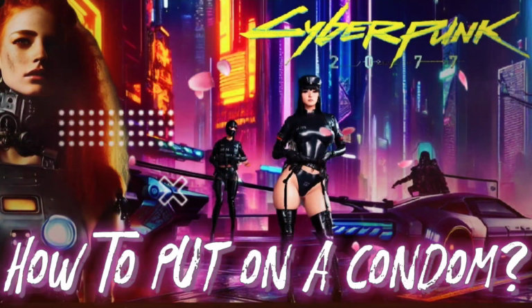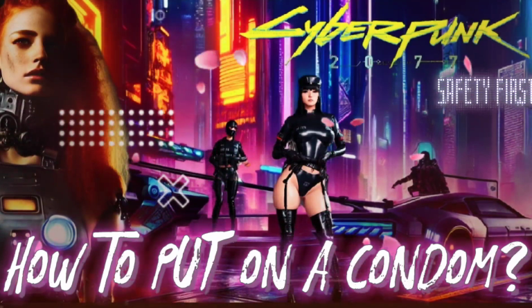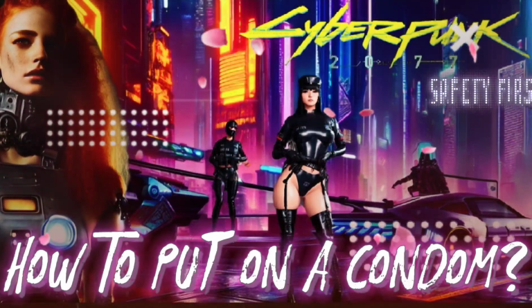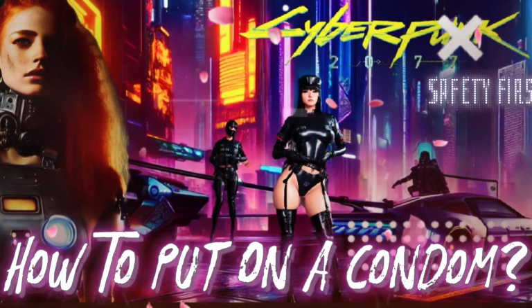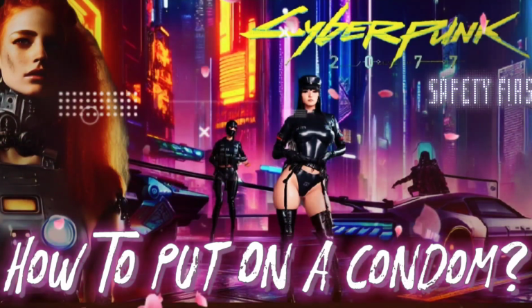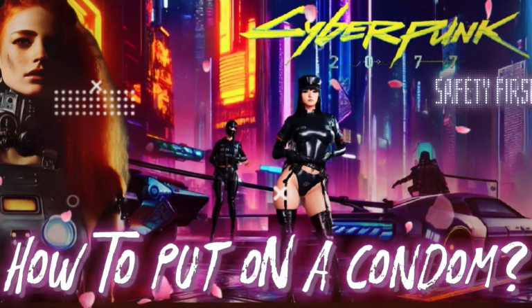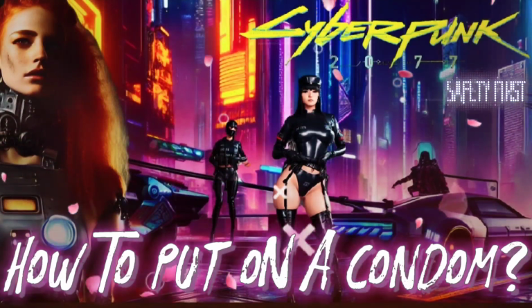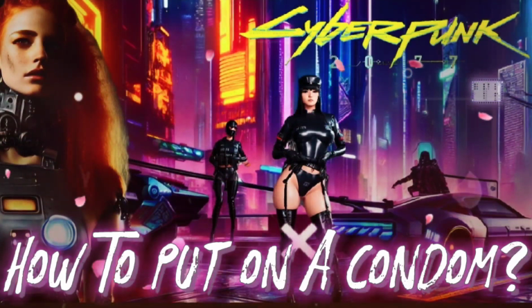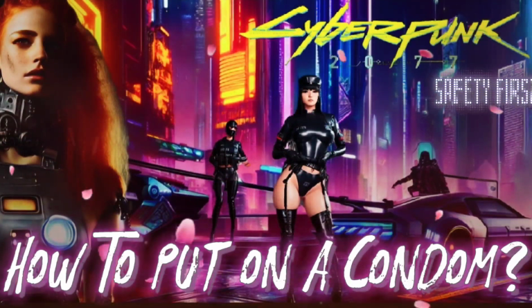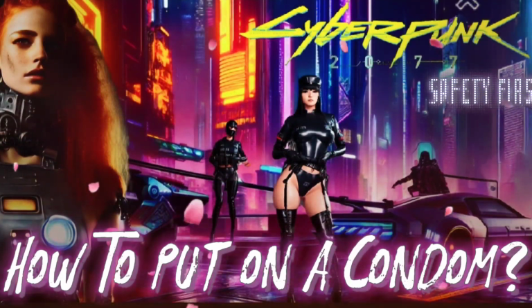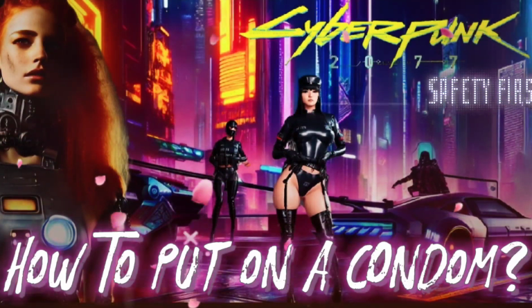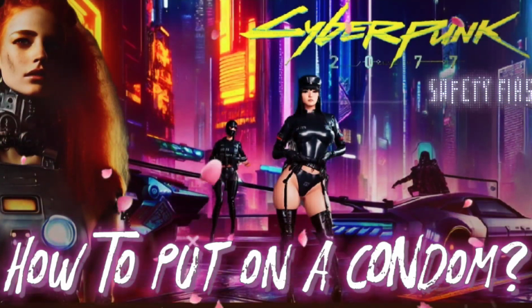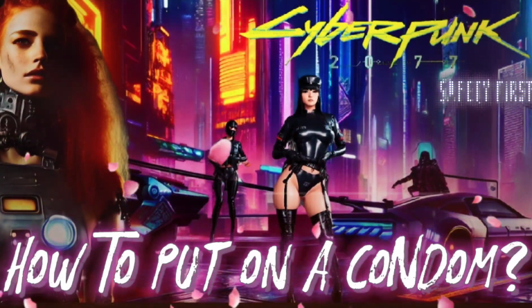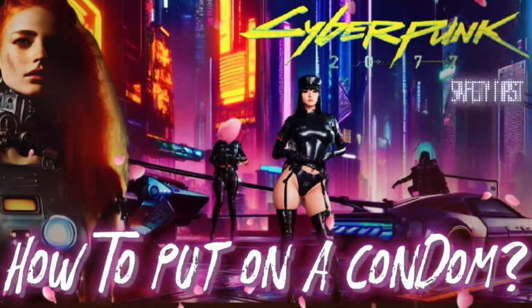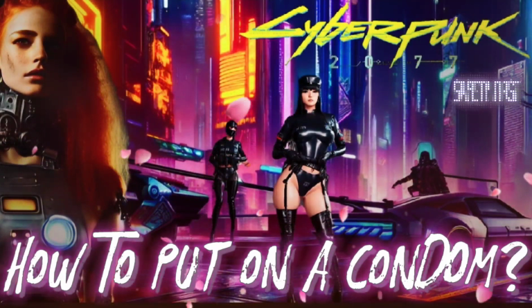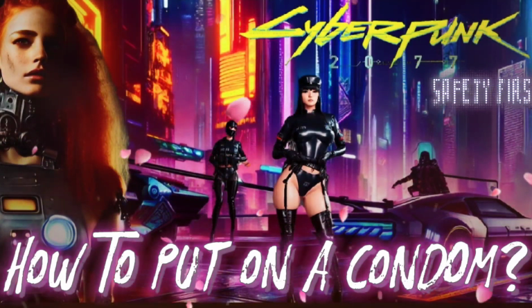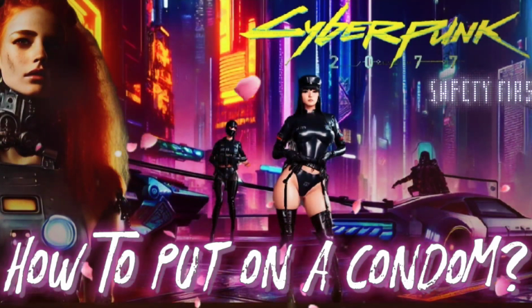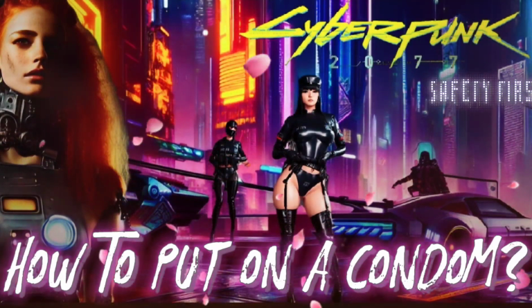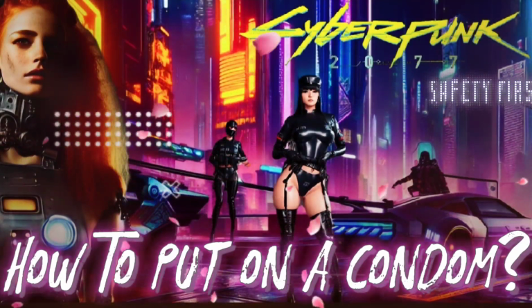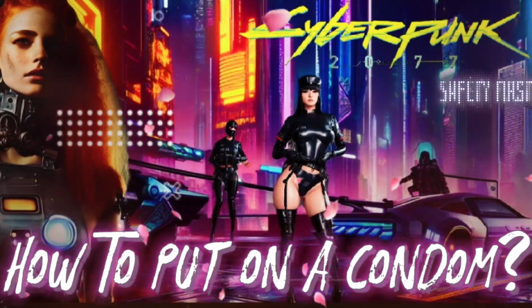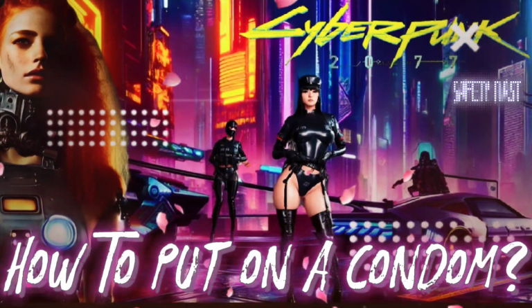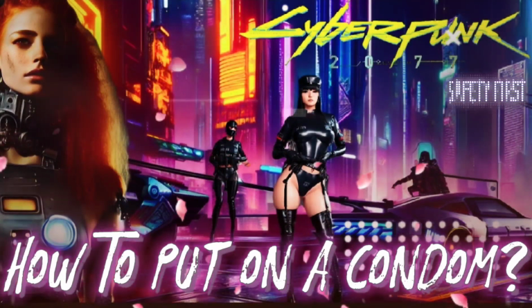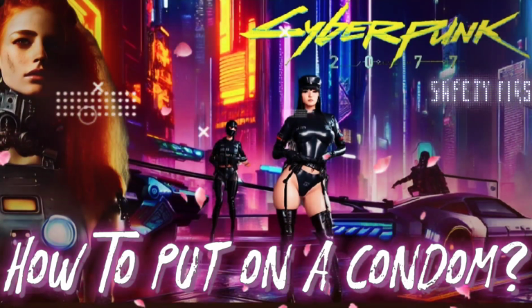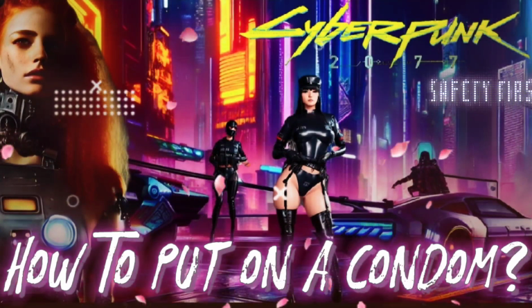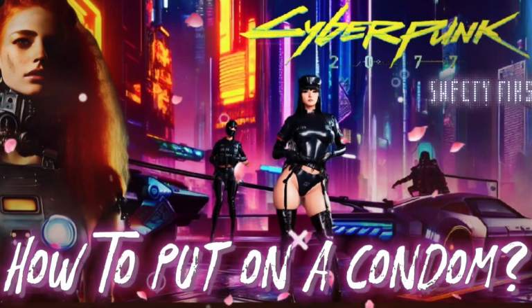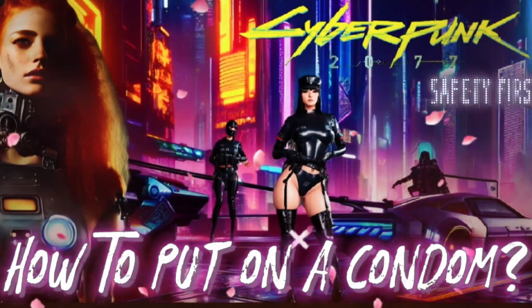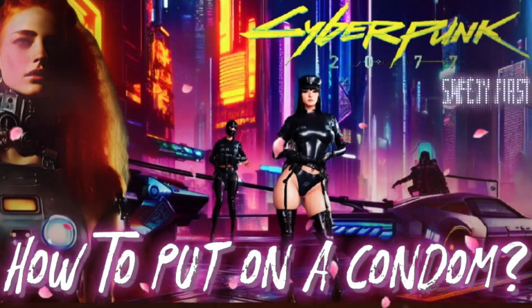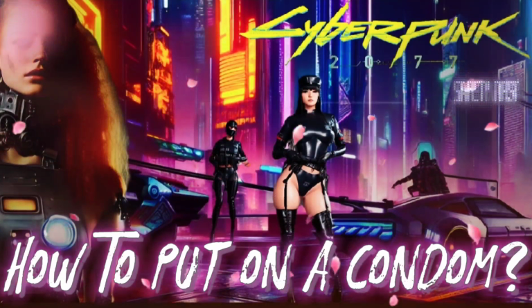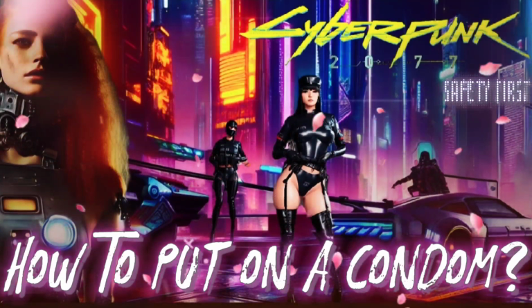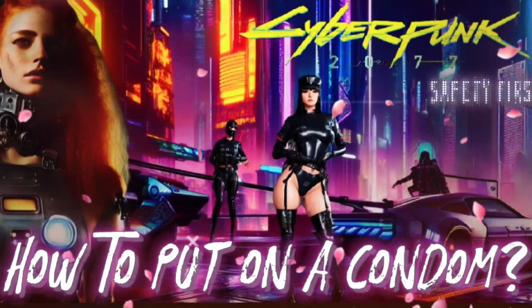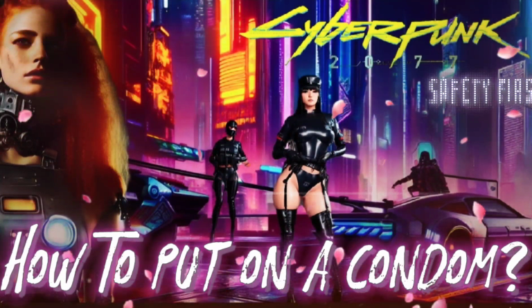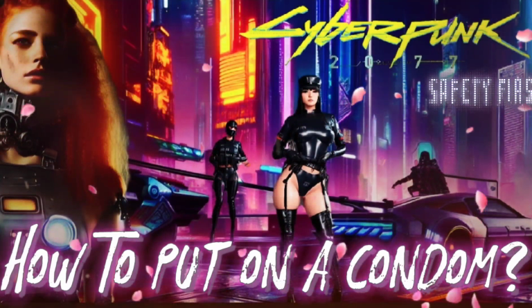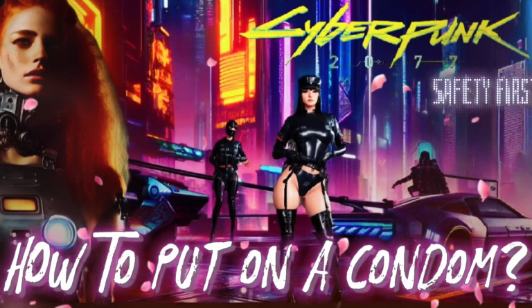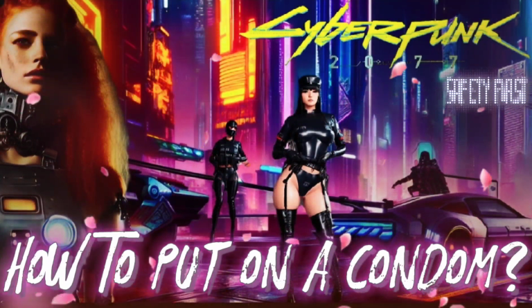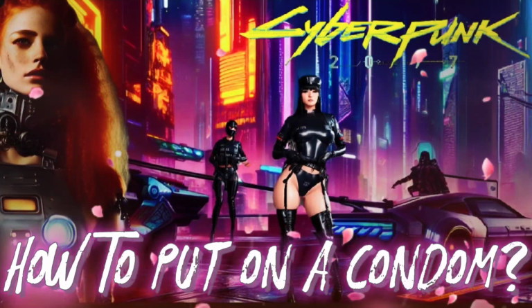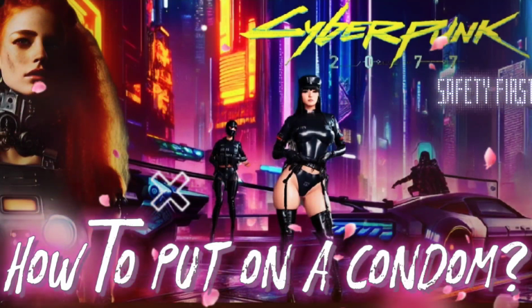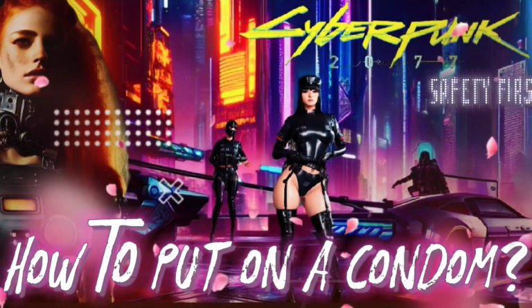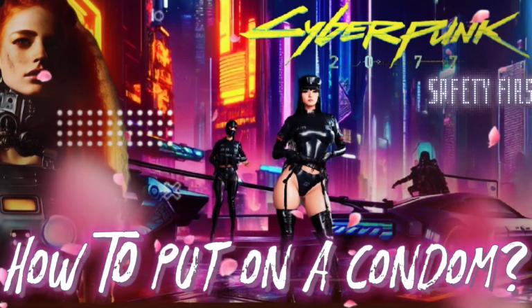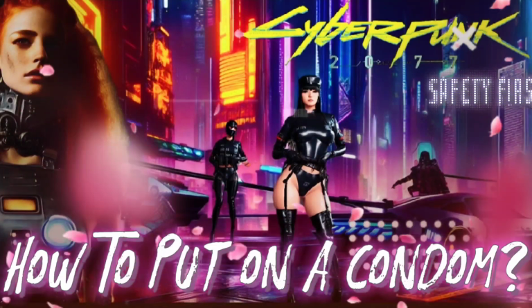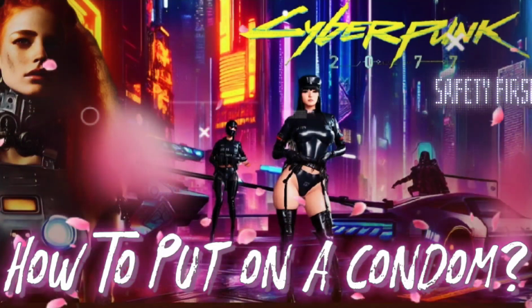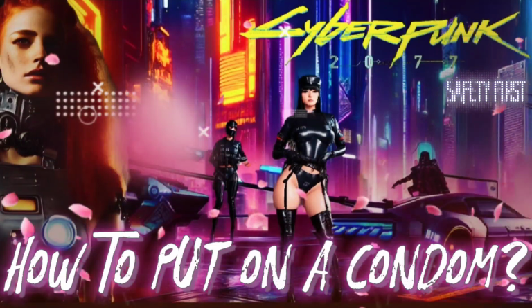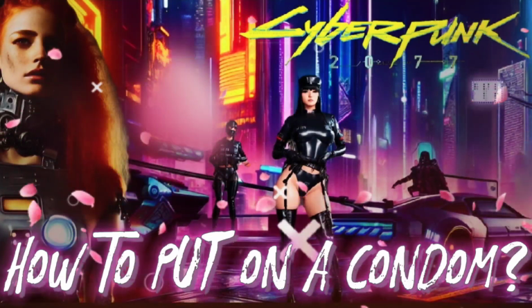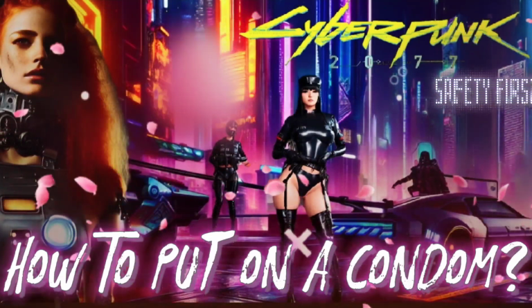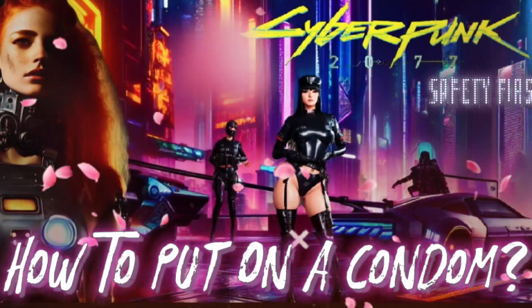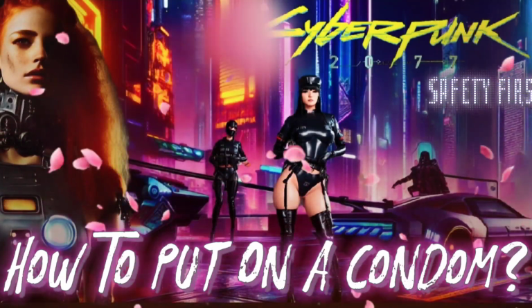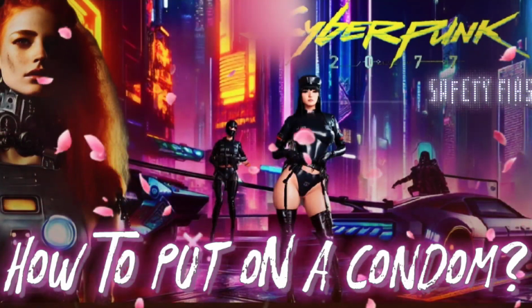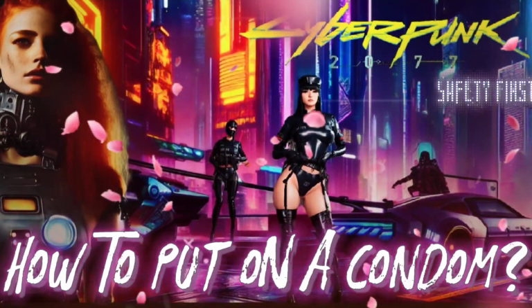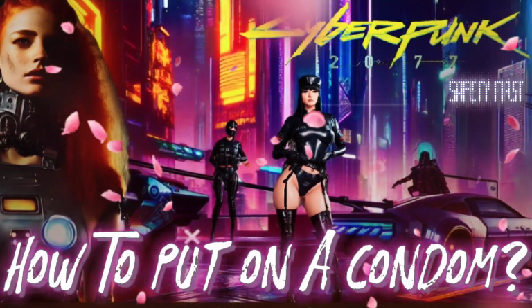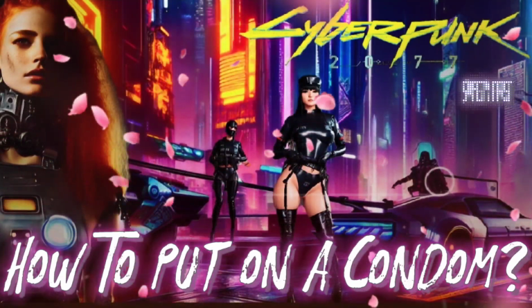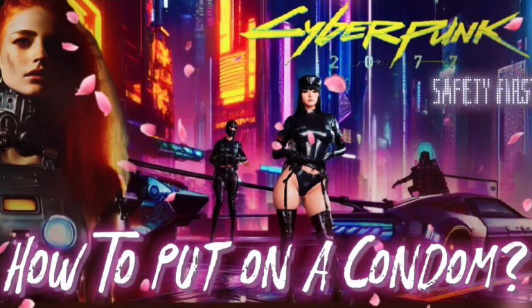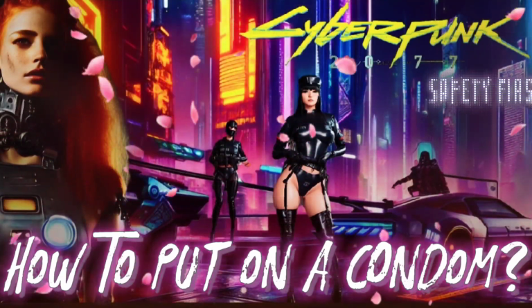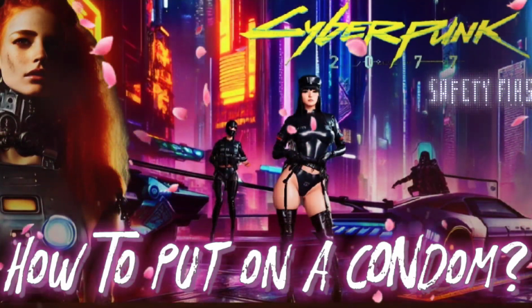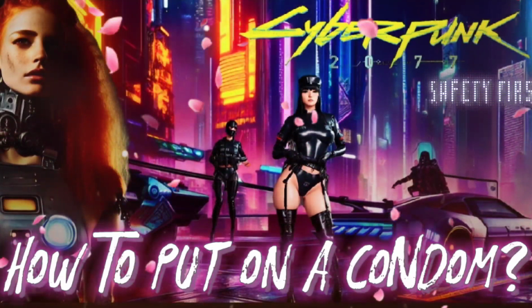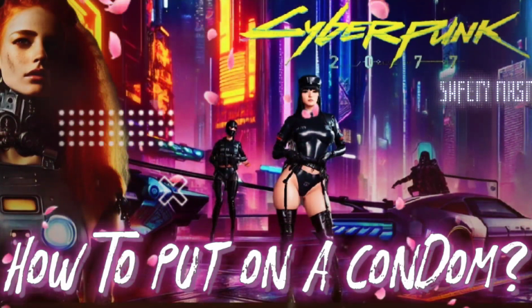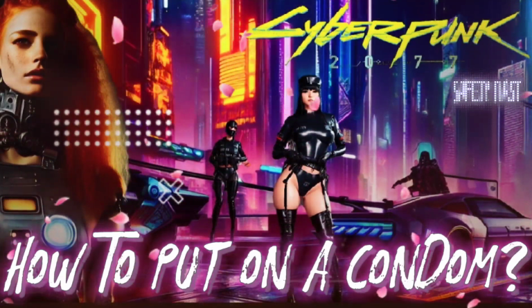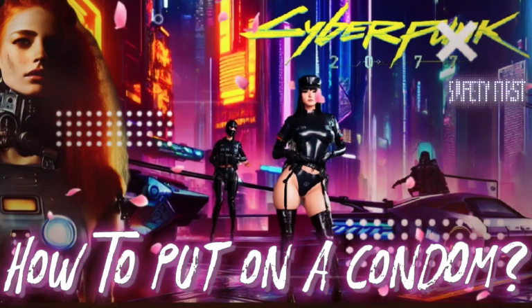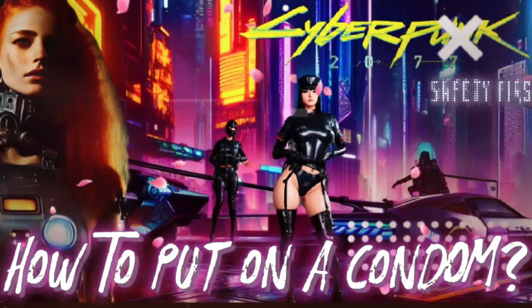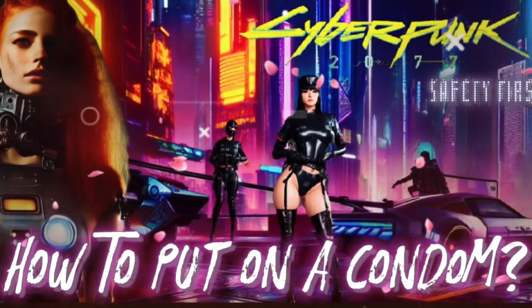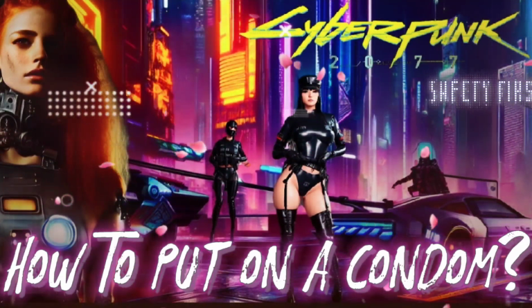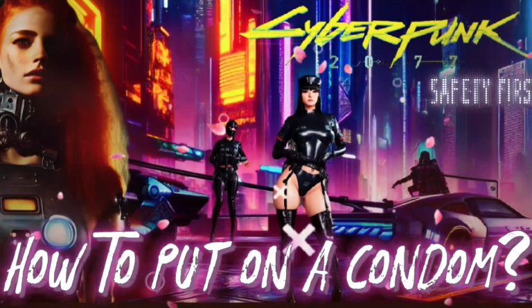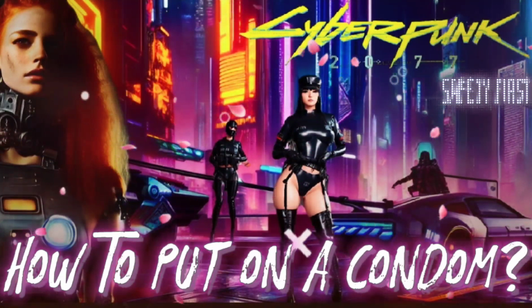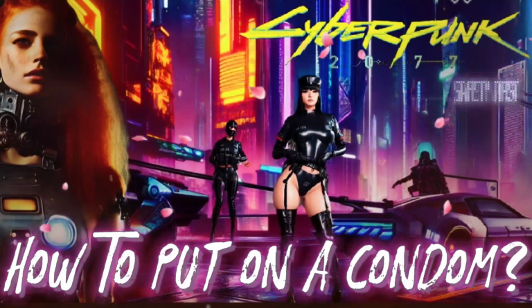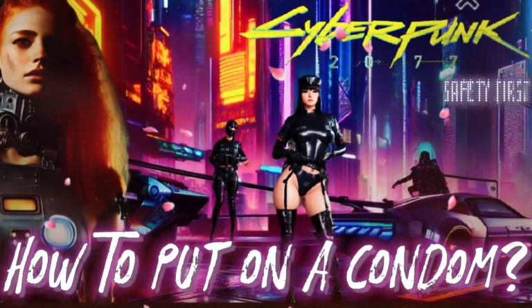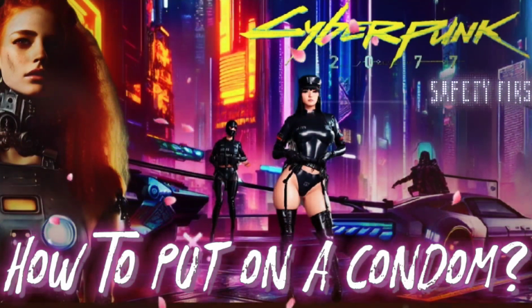If you notice during intercourse that the condom begins to roll up, unroll it immediately.